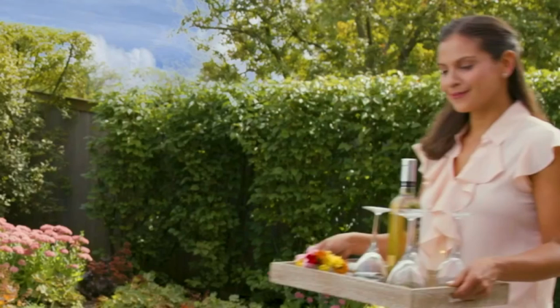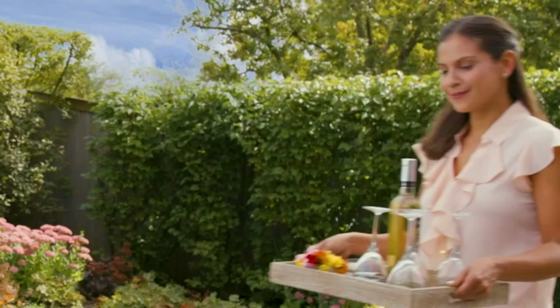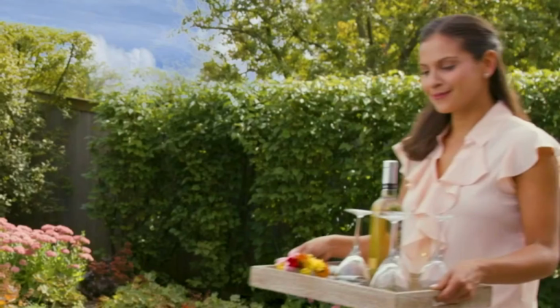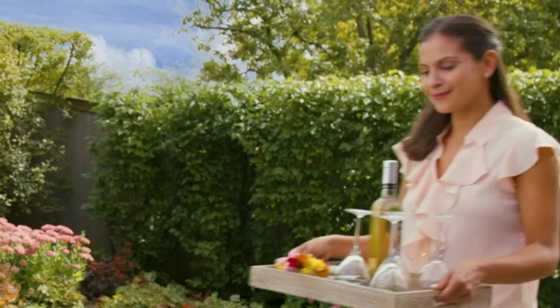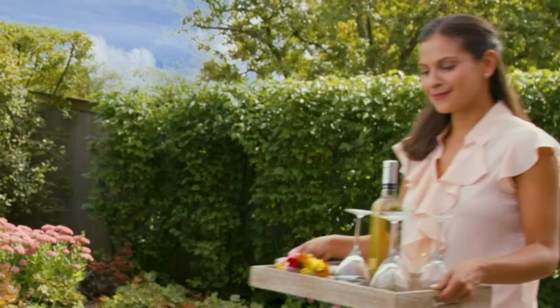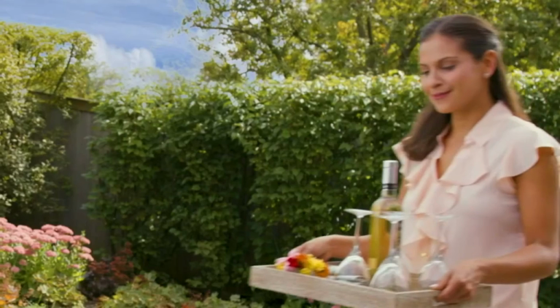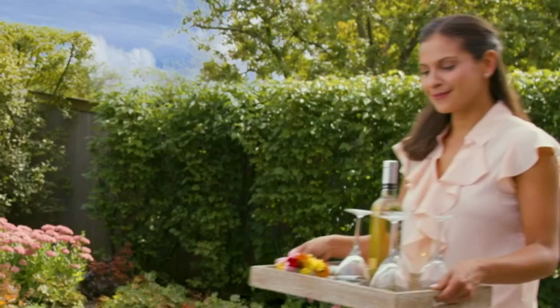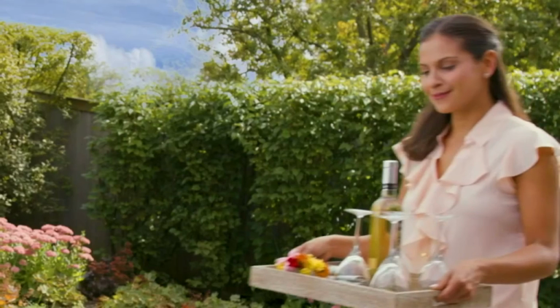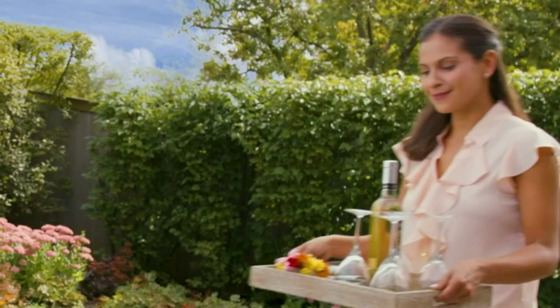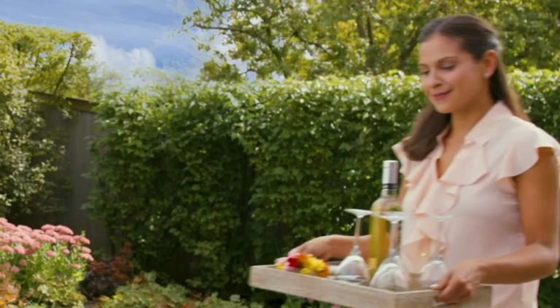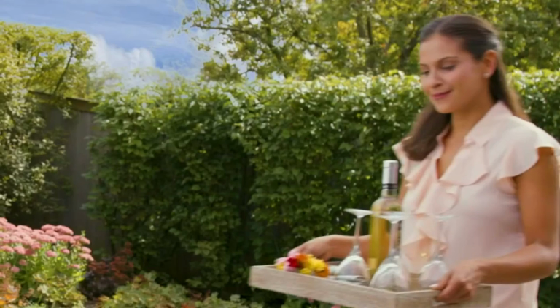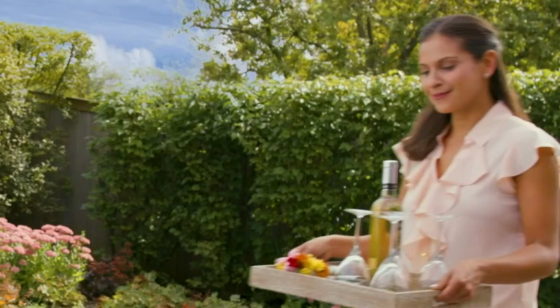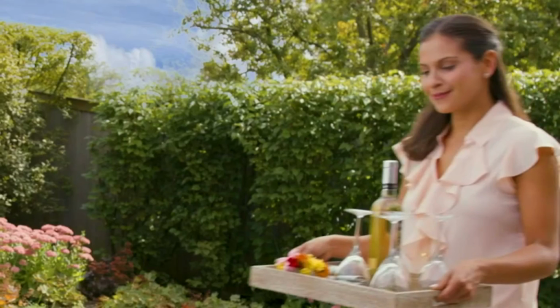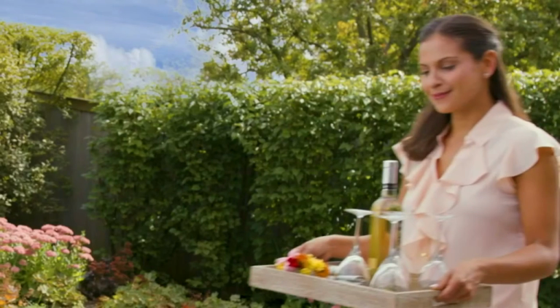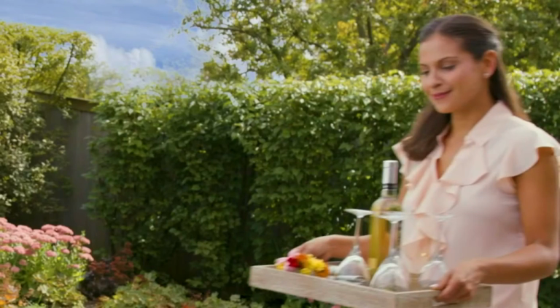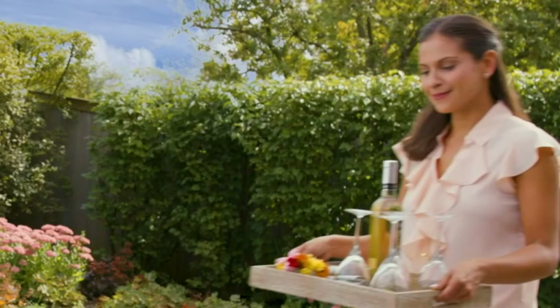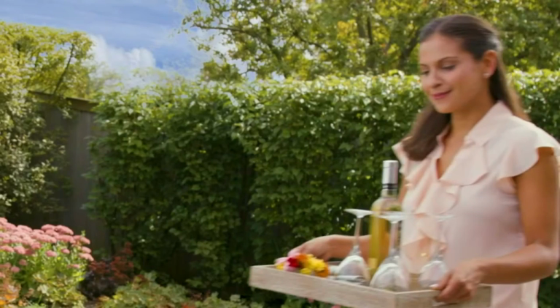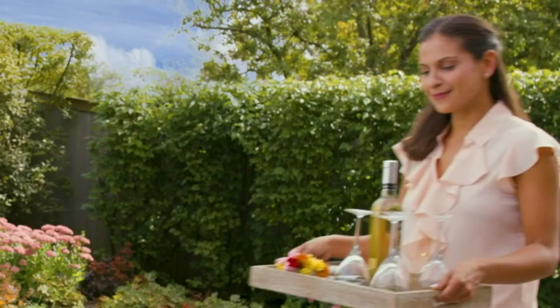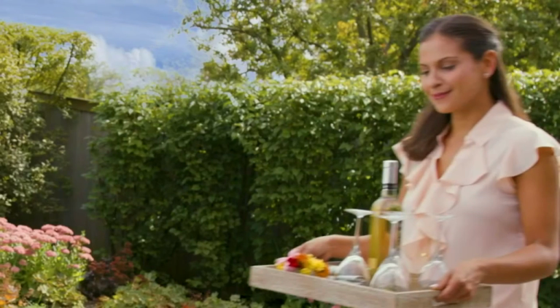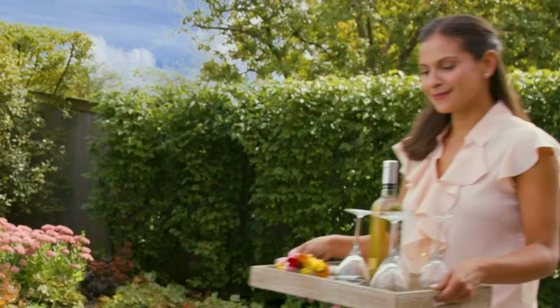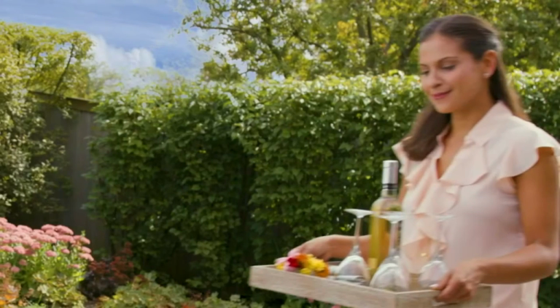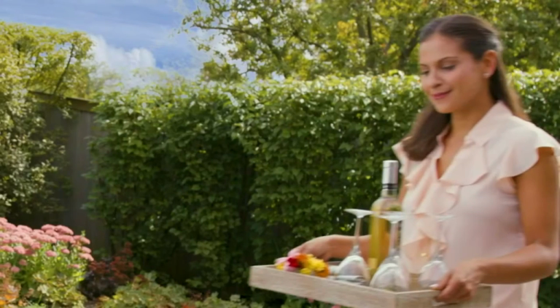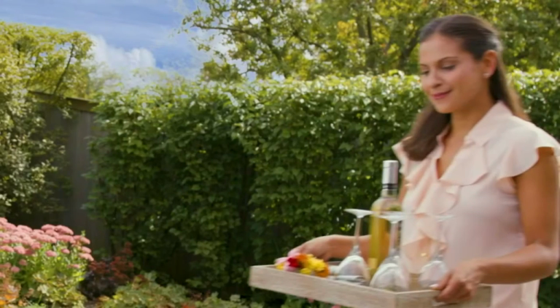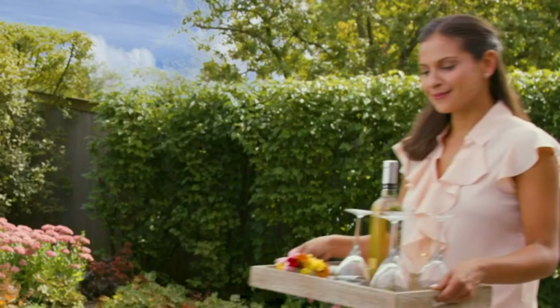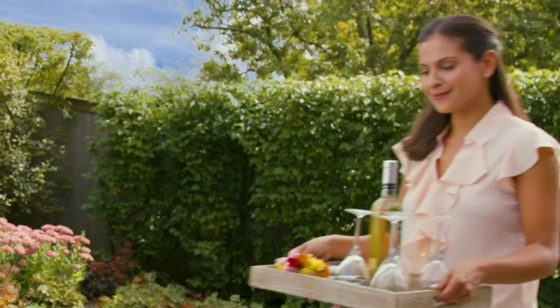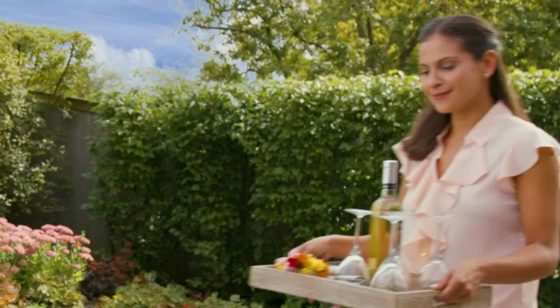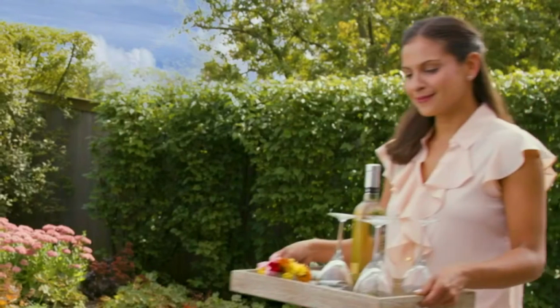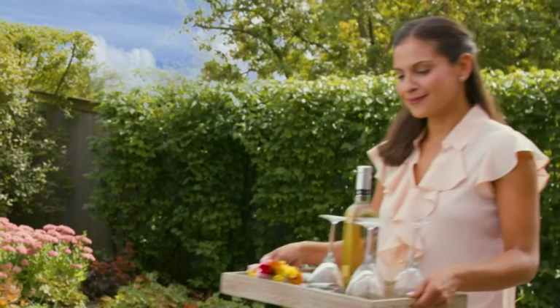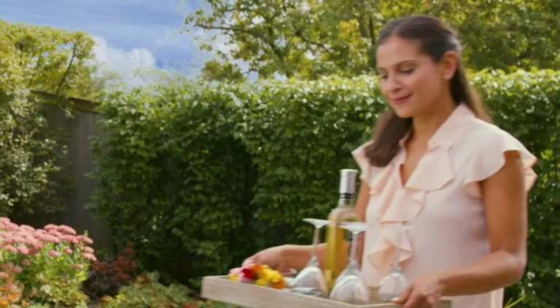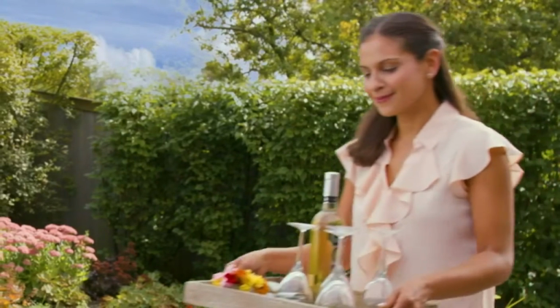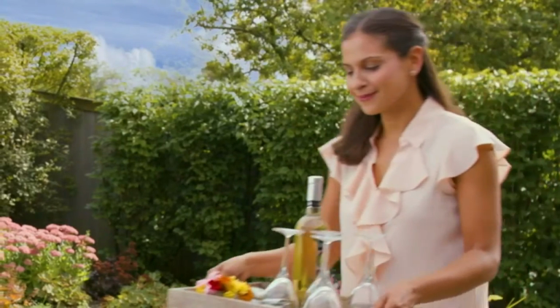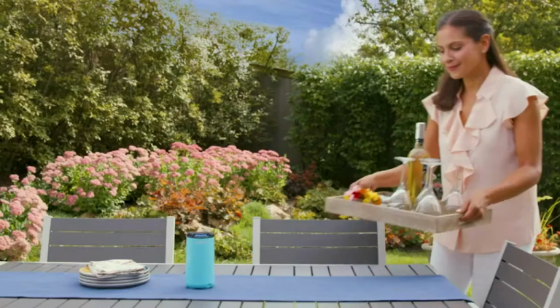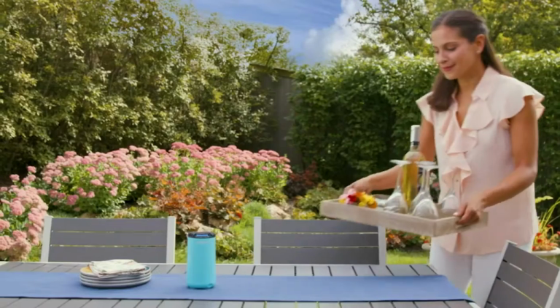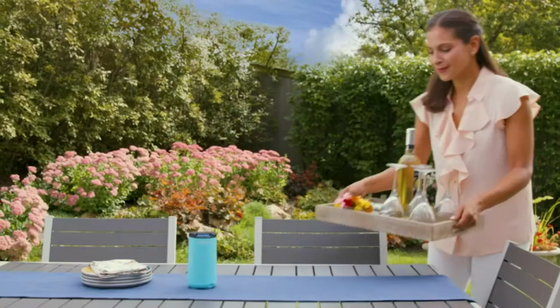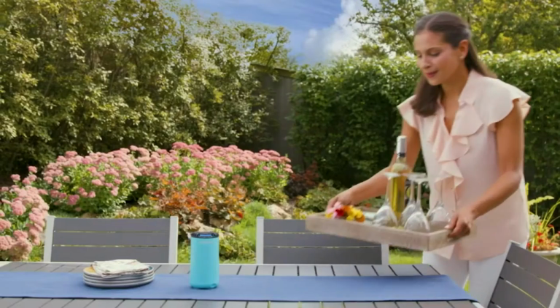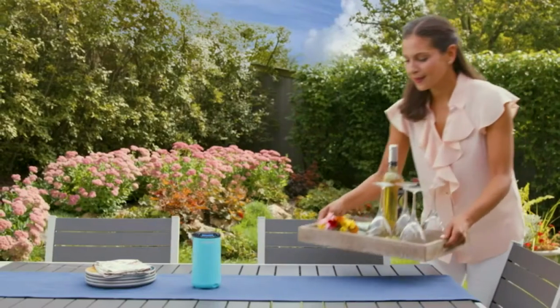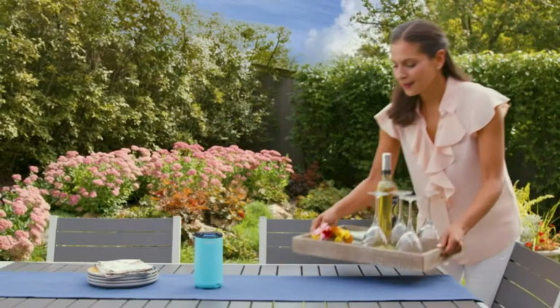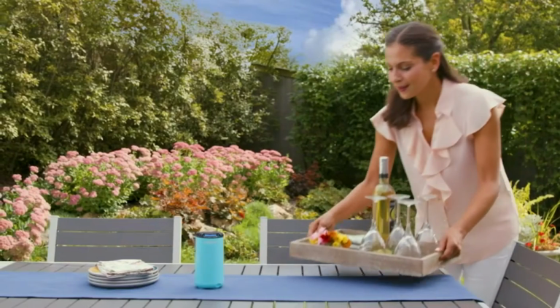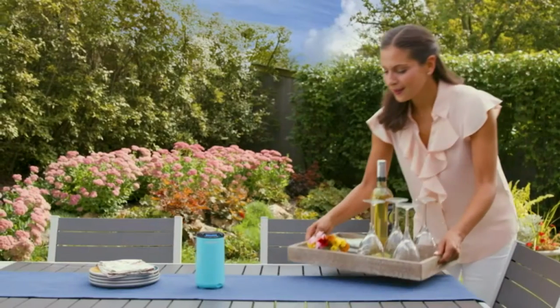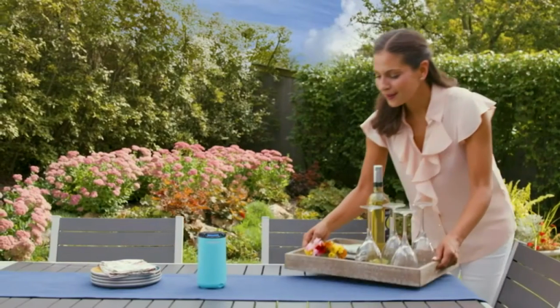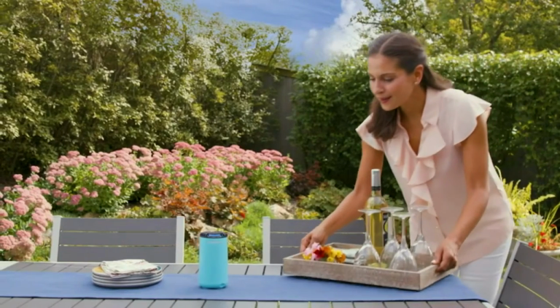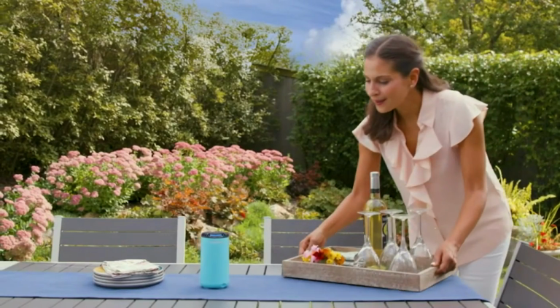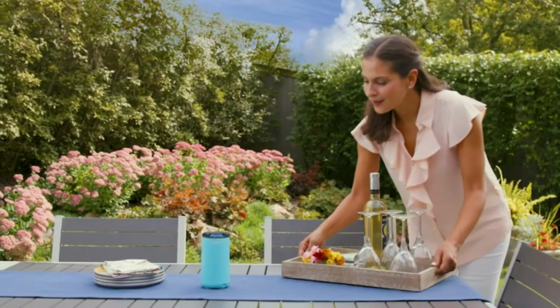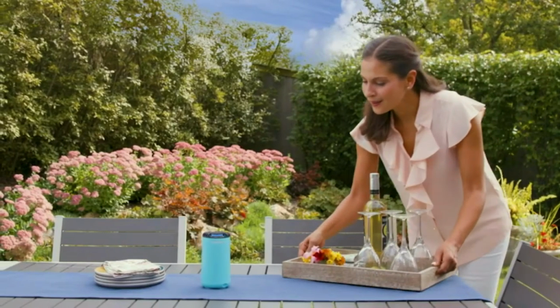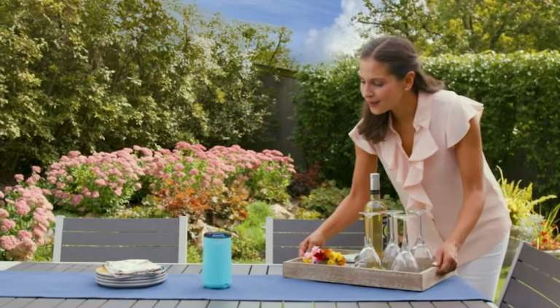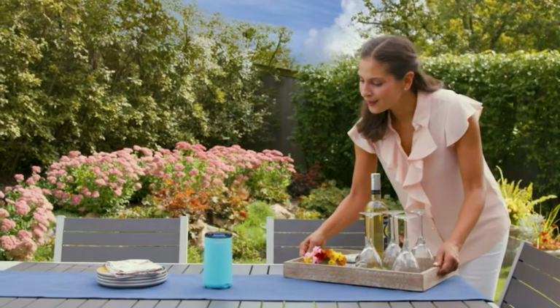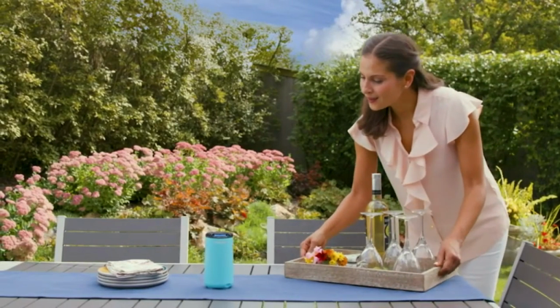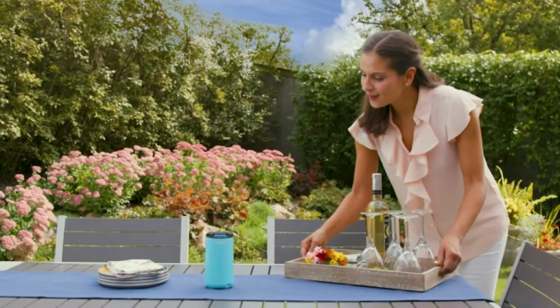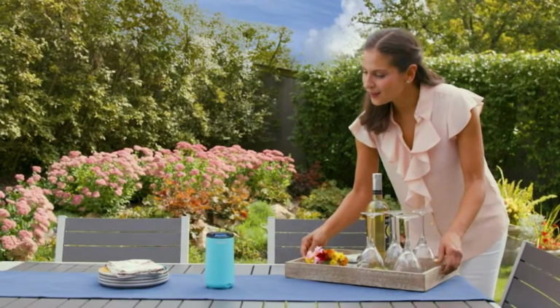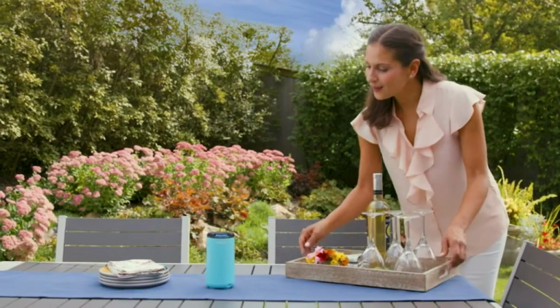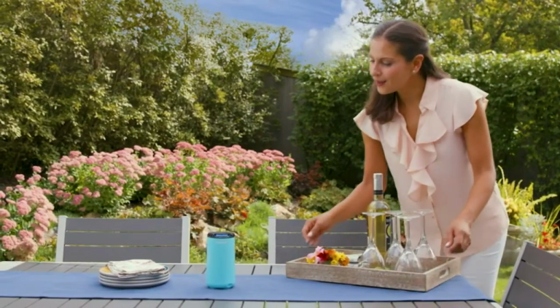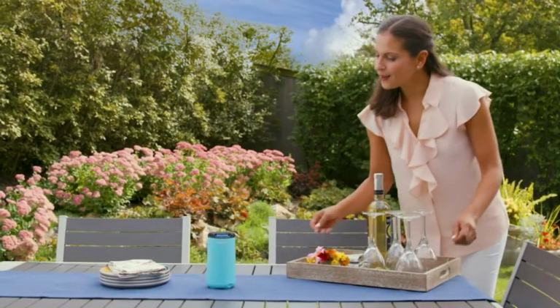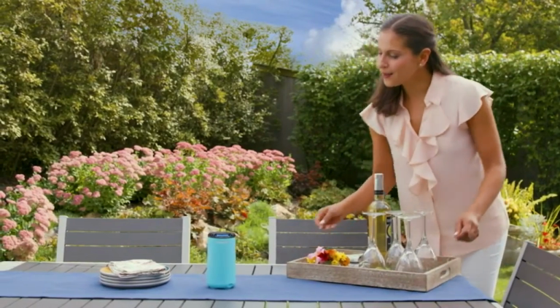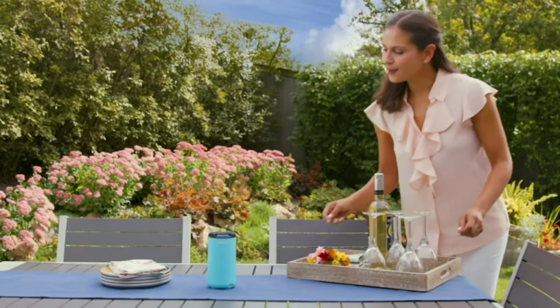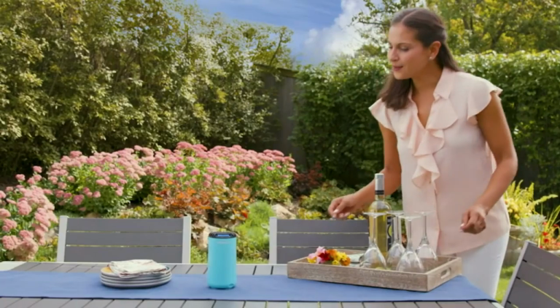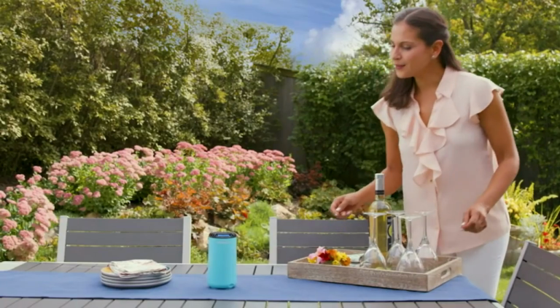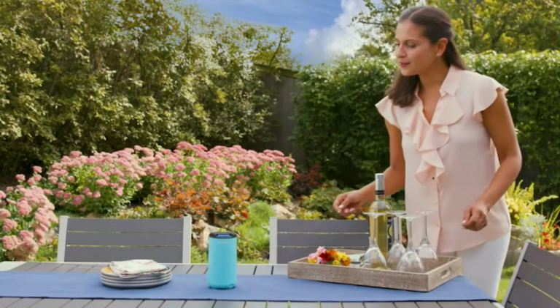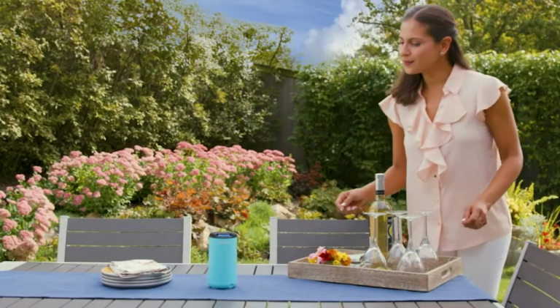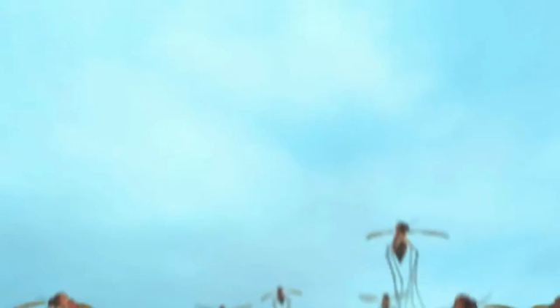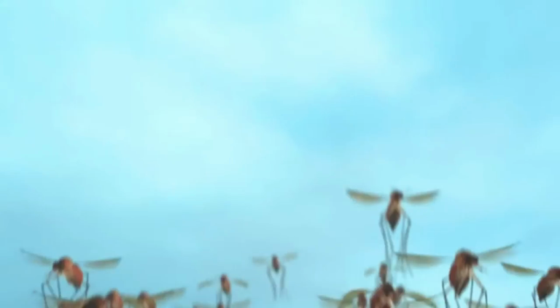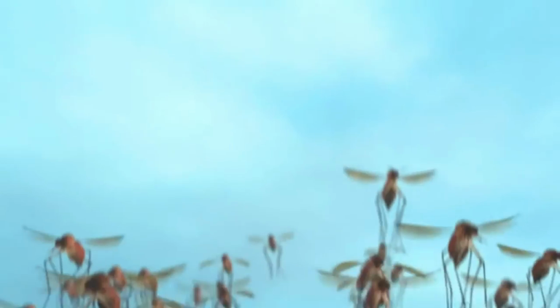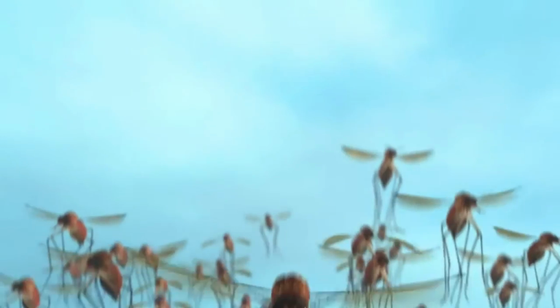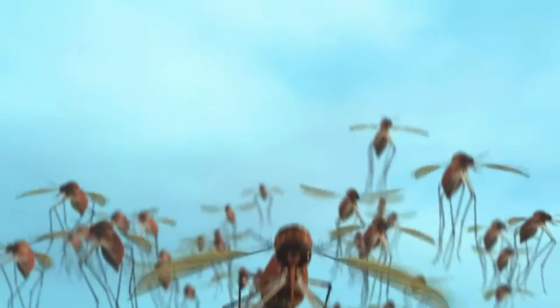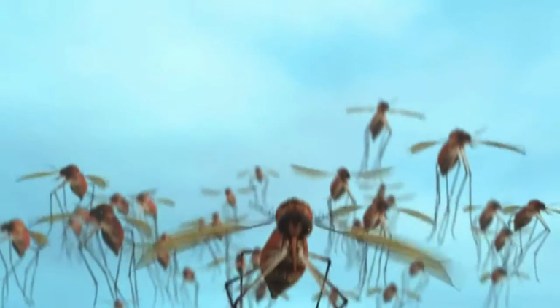Nothing is worse than being swarmed by bugs, mosquitoes, and no-see-ums while you're trying to enjoy your camping trip.